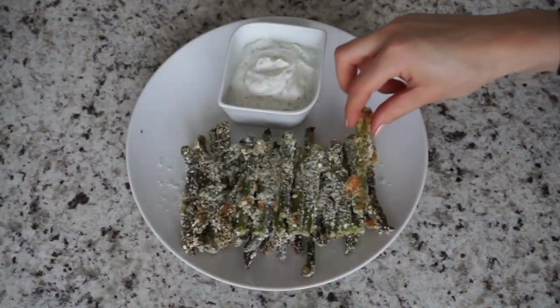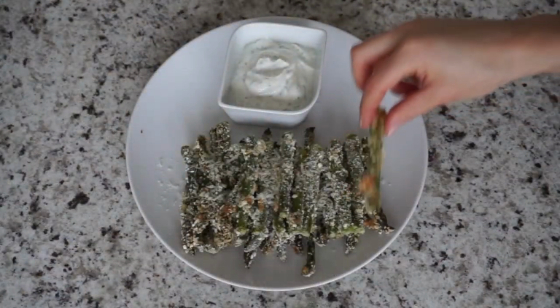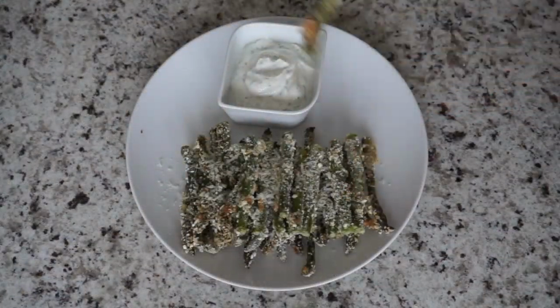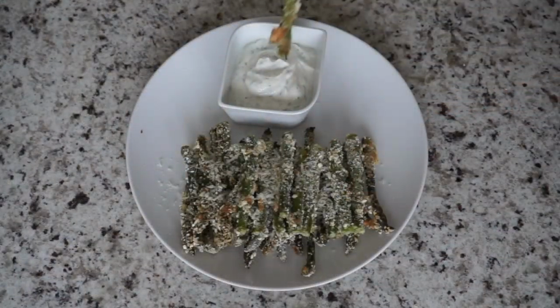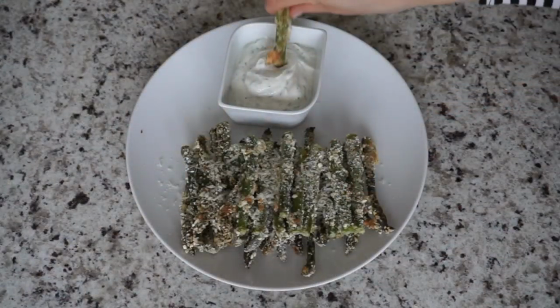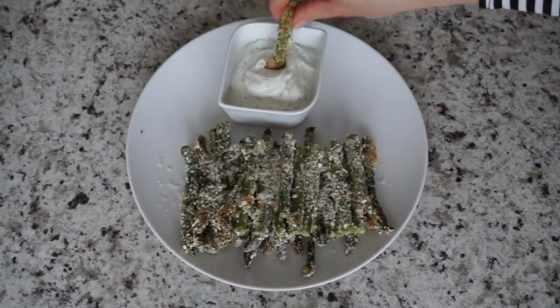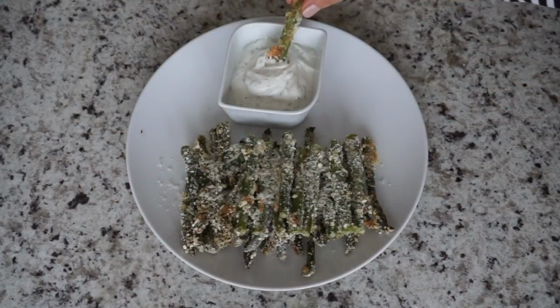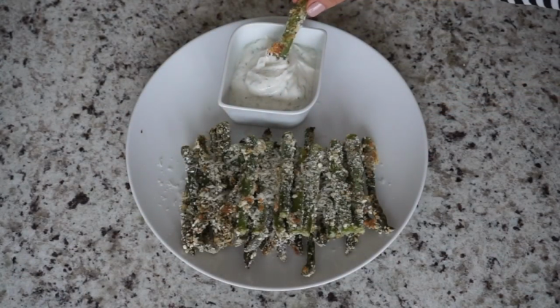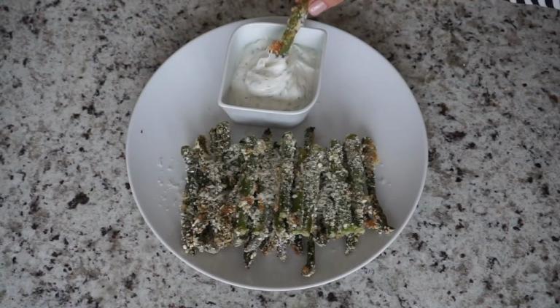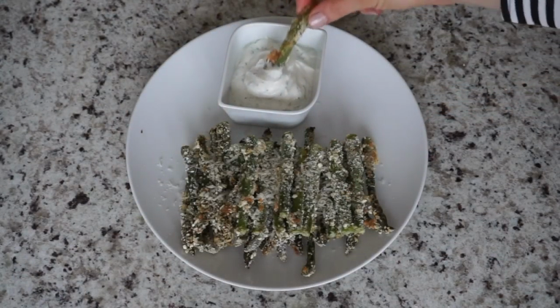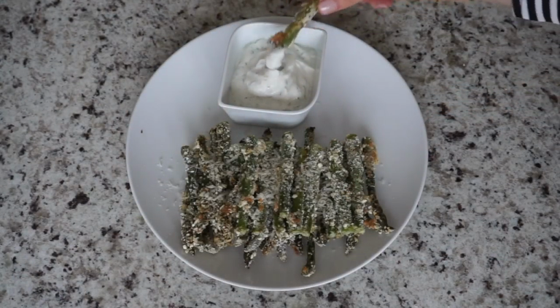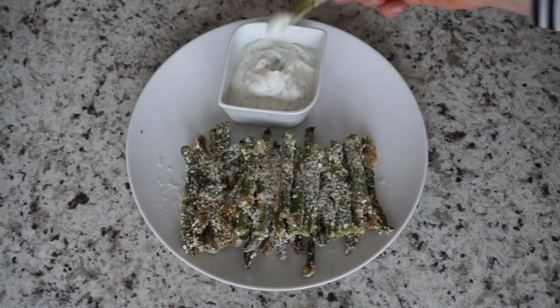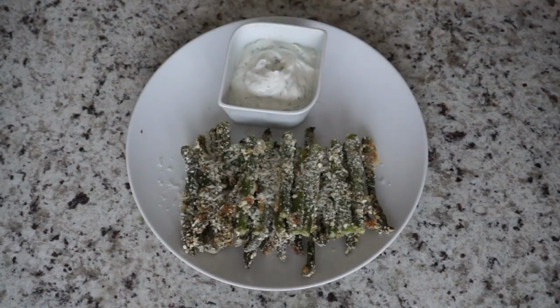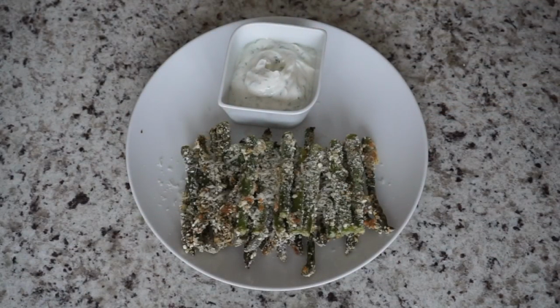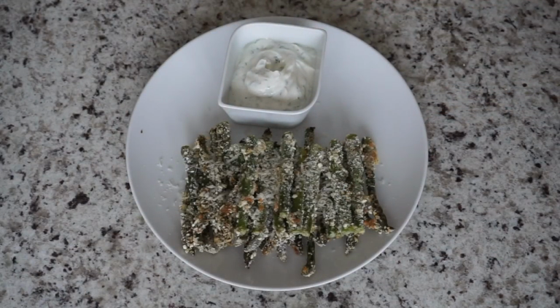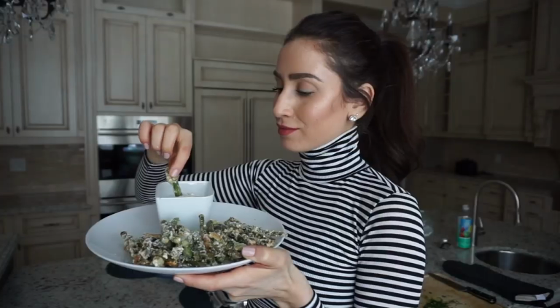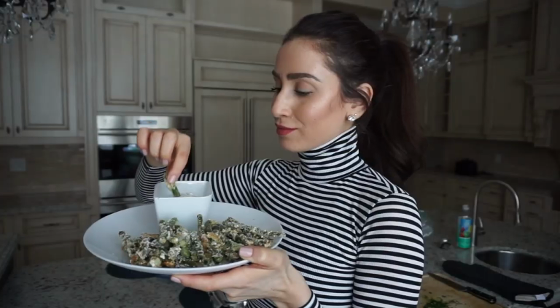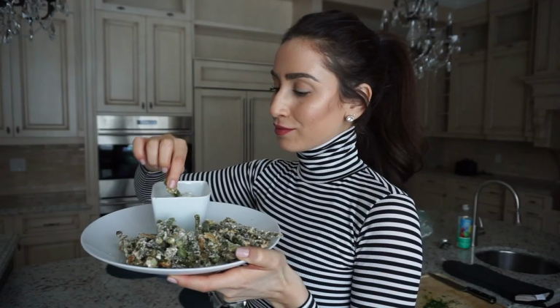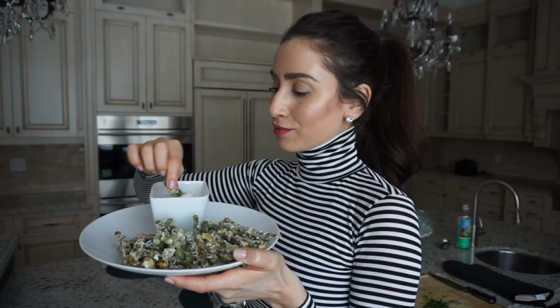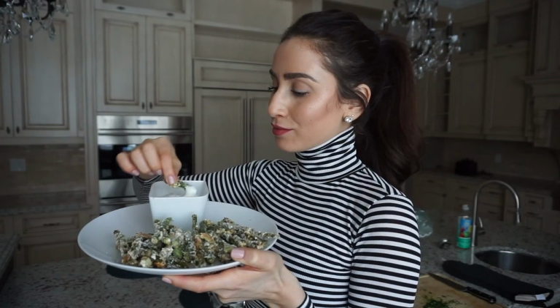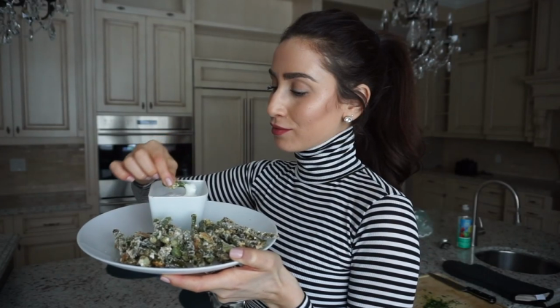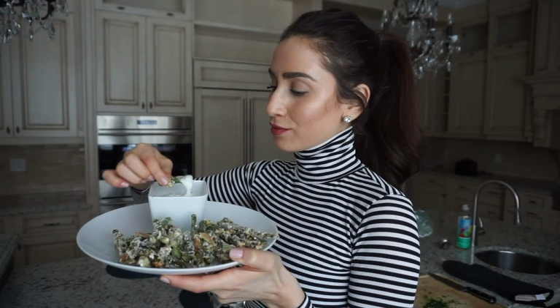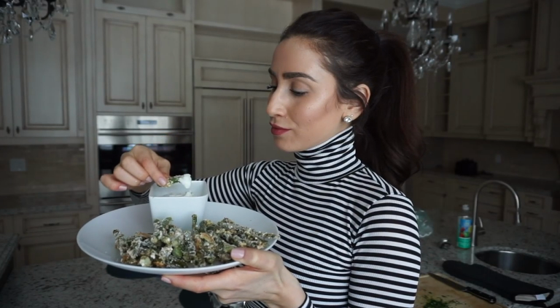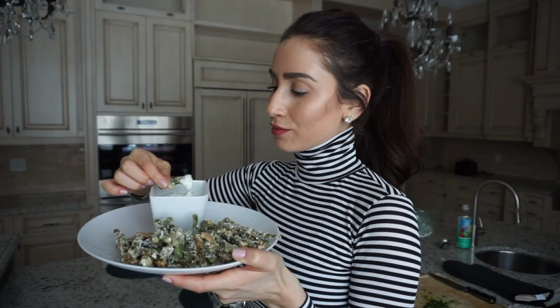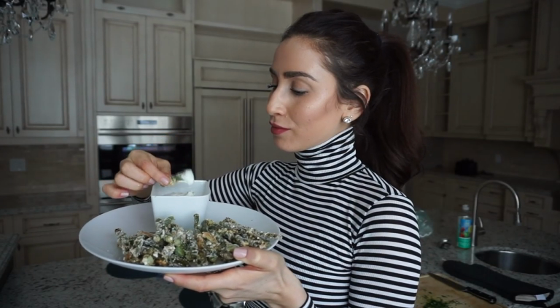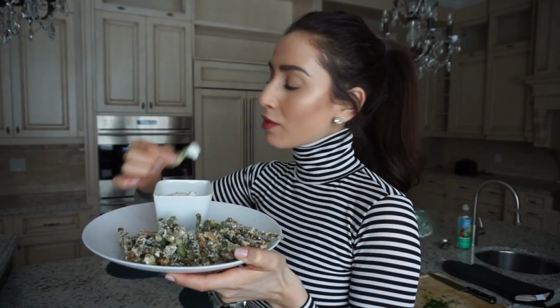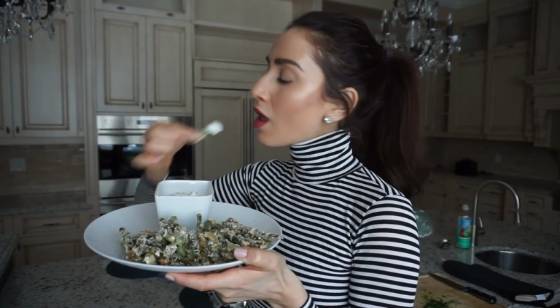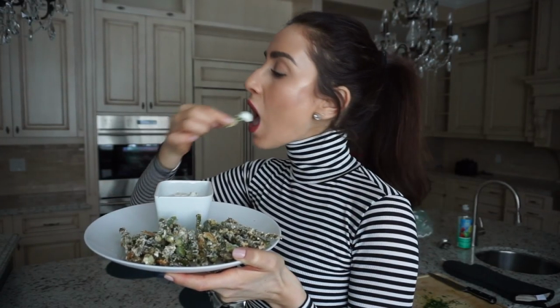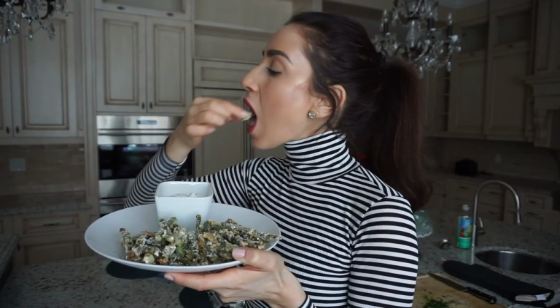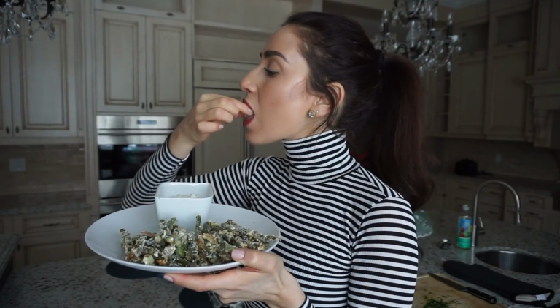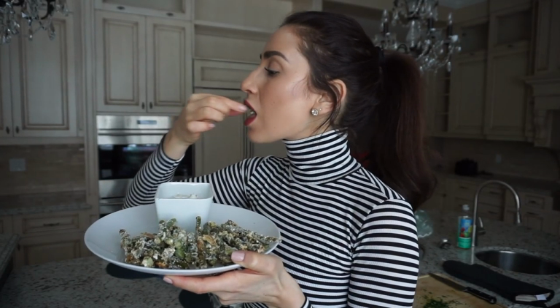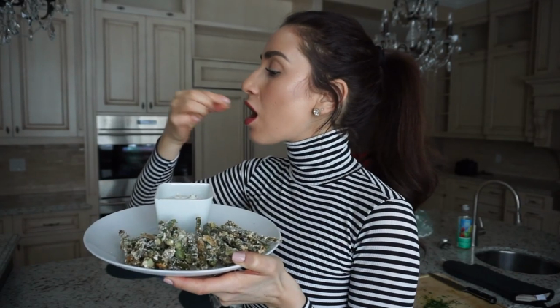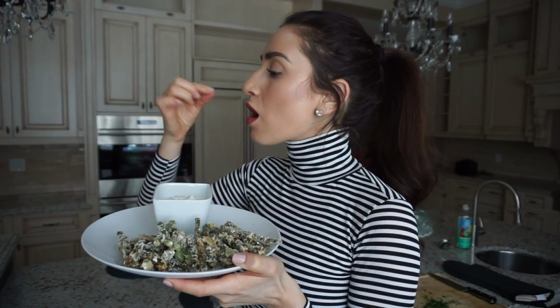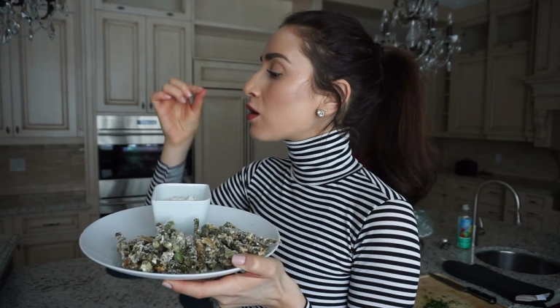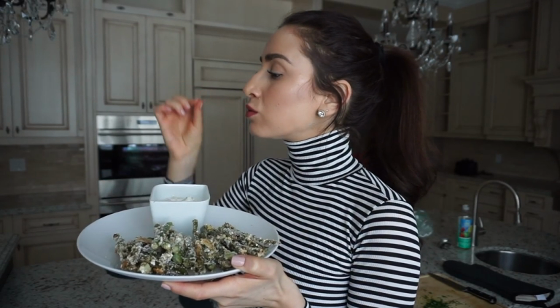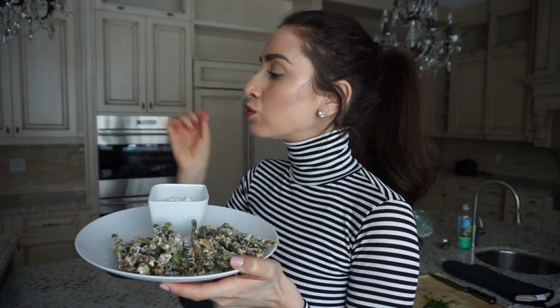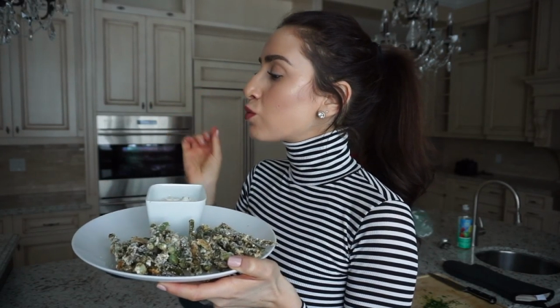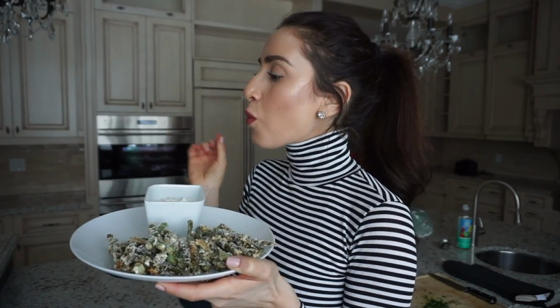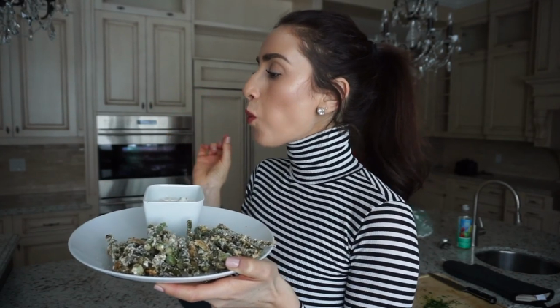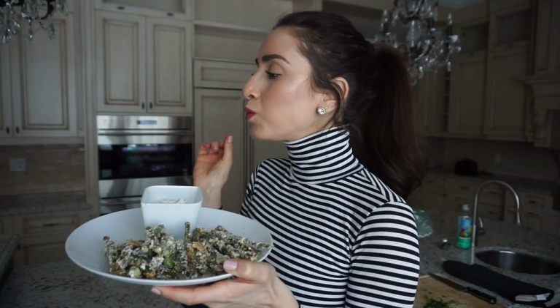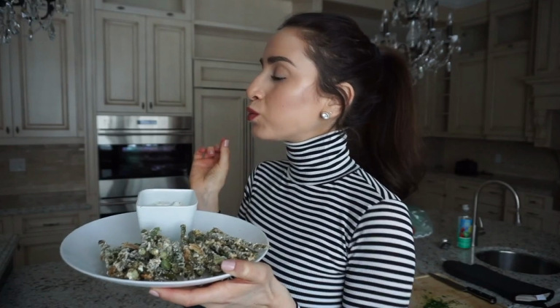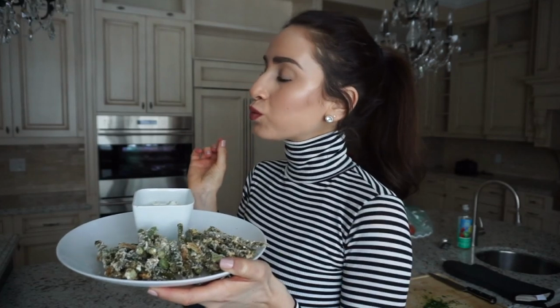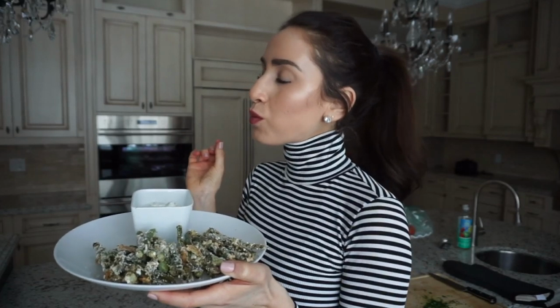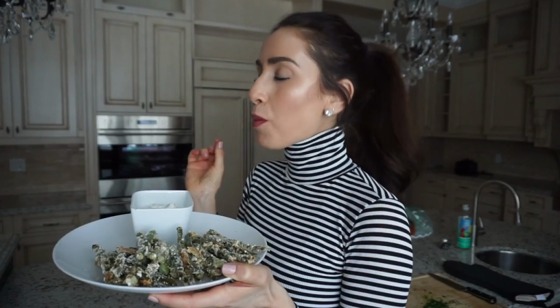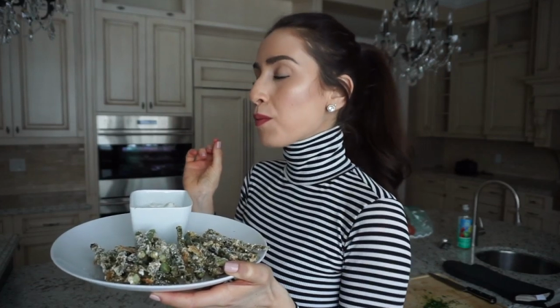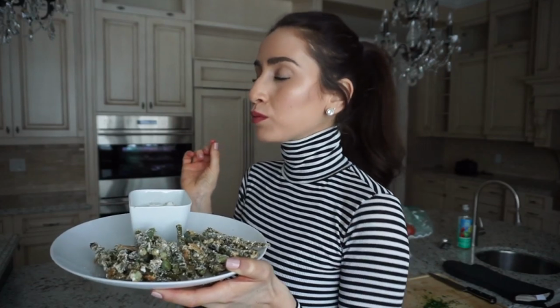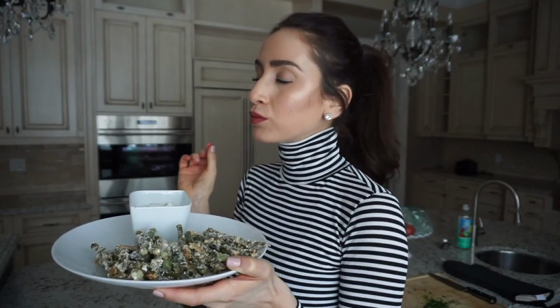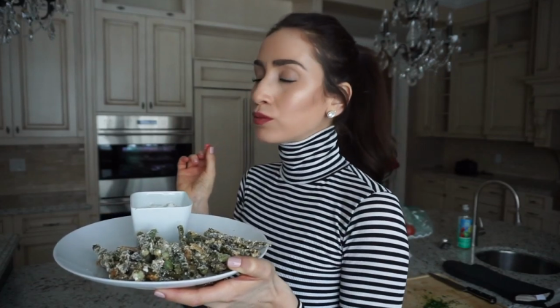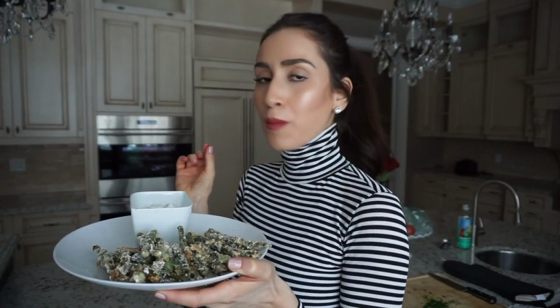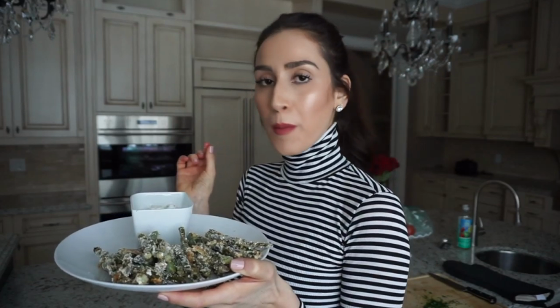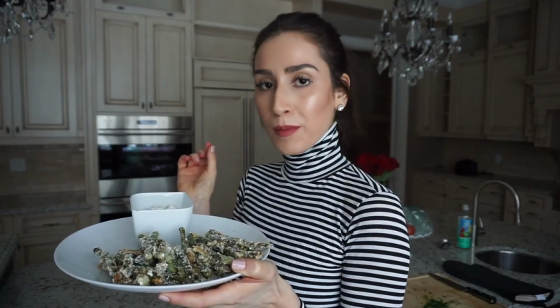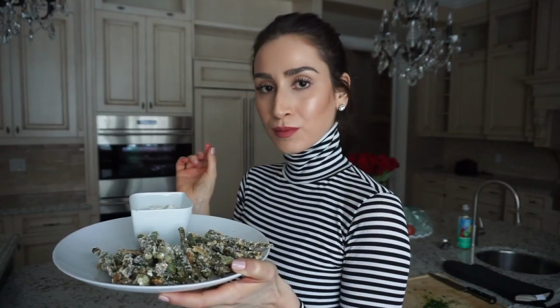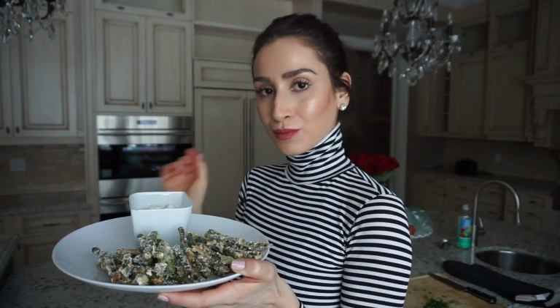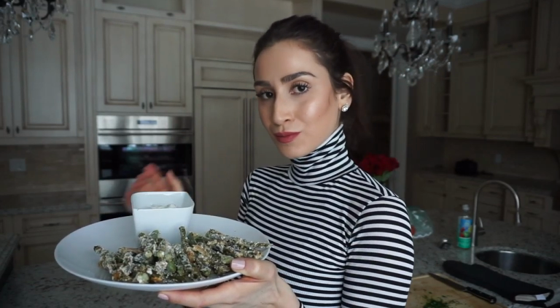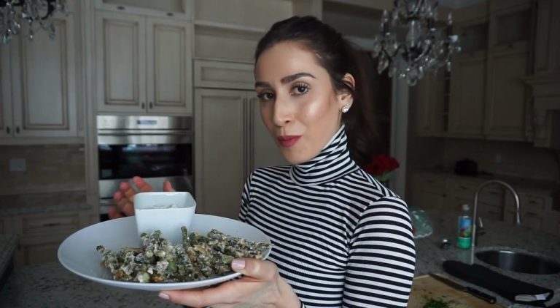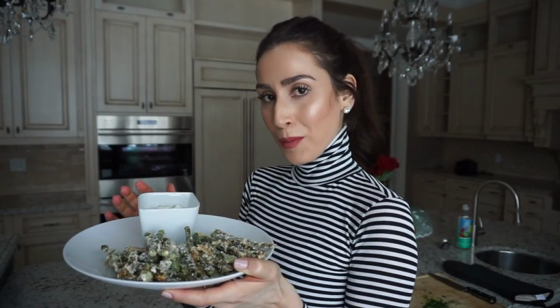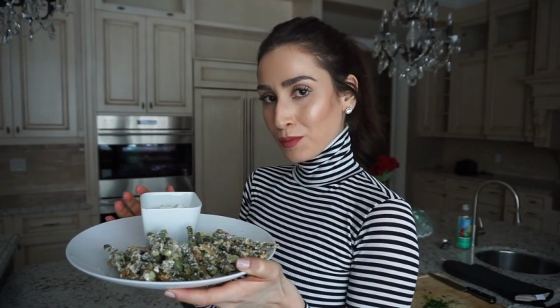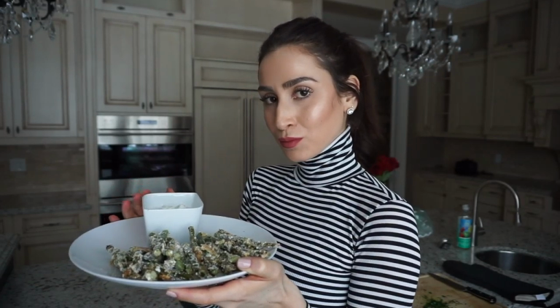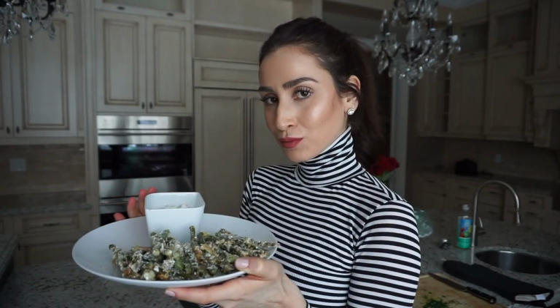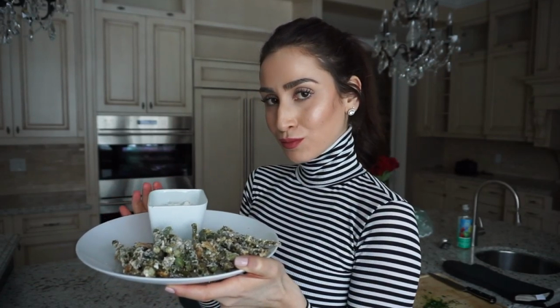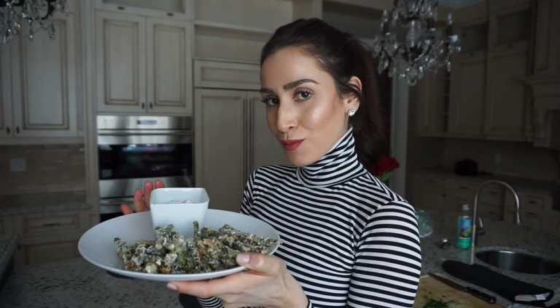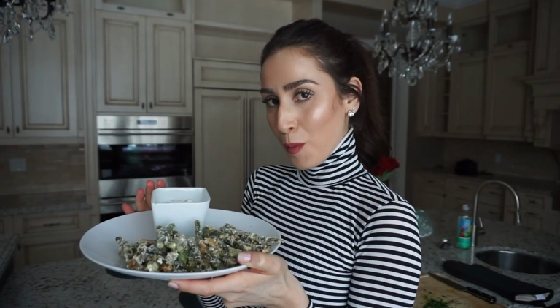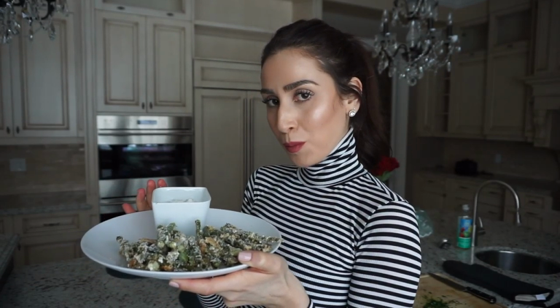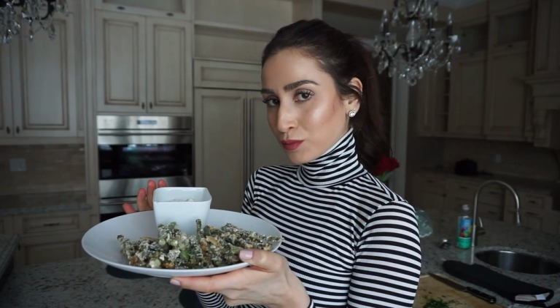And voila! You've got four french fry dupes that you can make instead of your traditional french fries to hack your way to a healthier you.